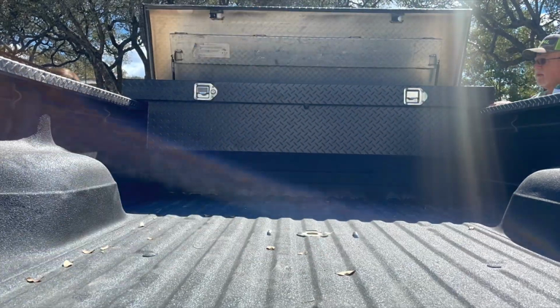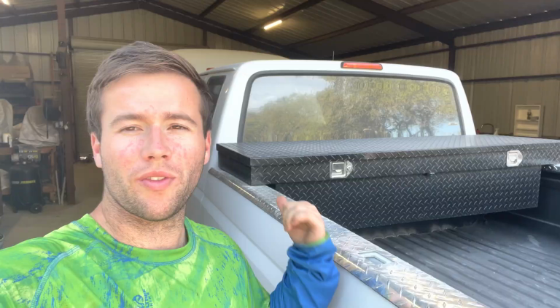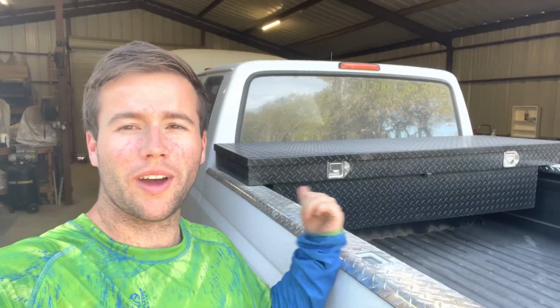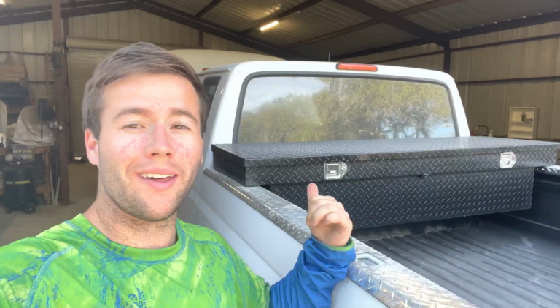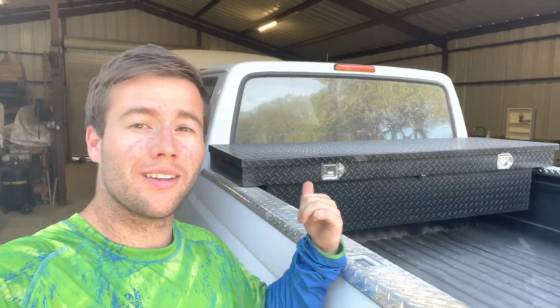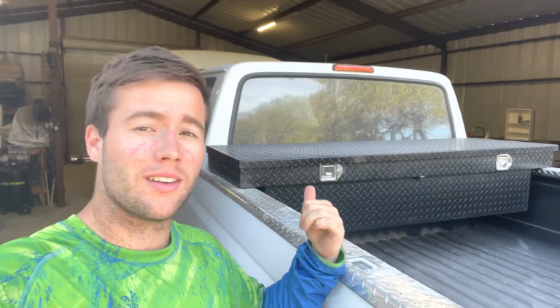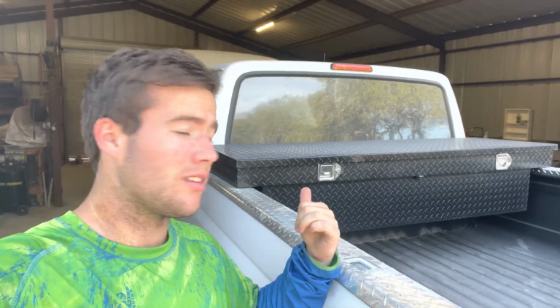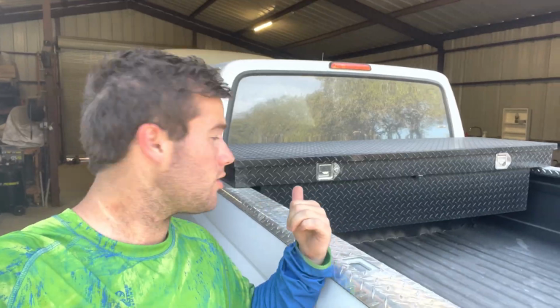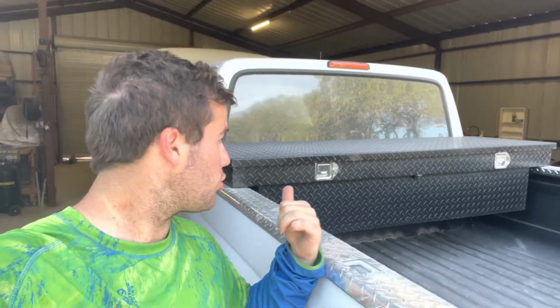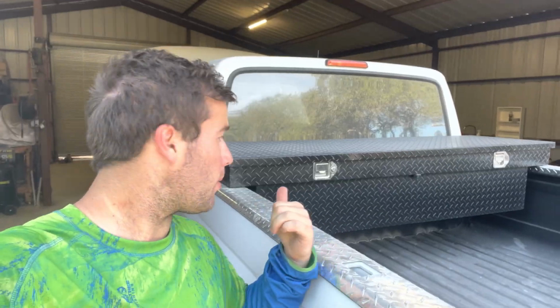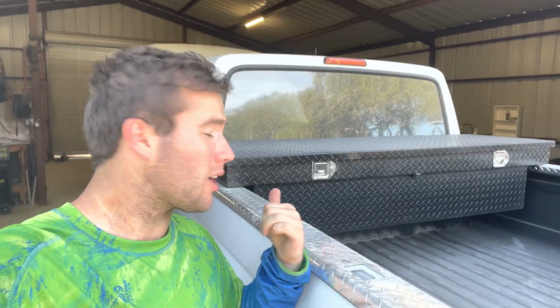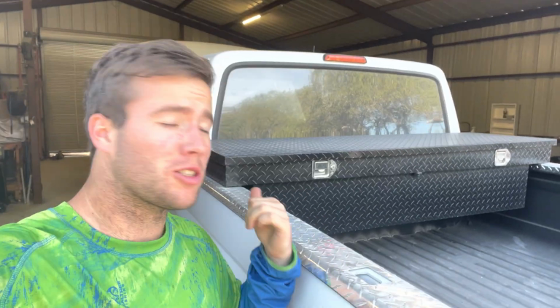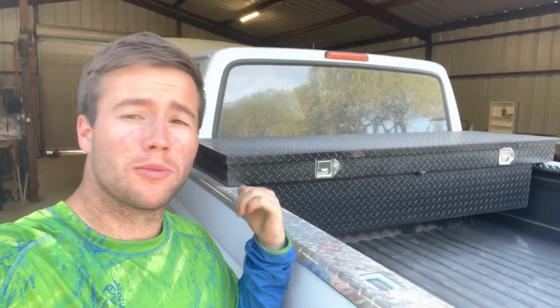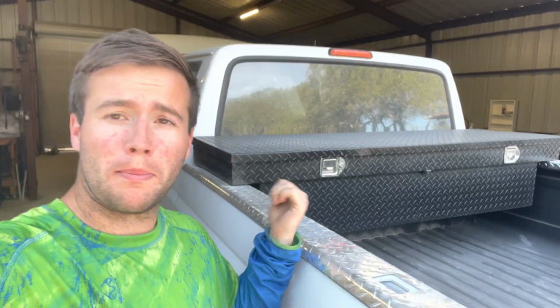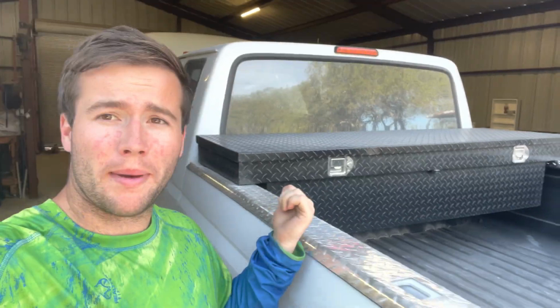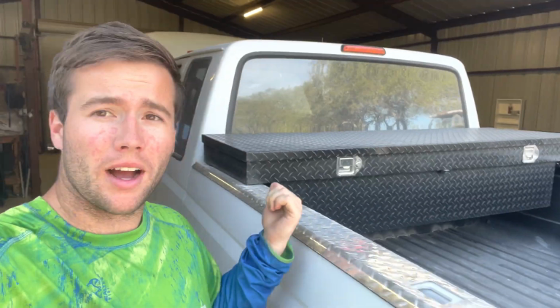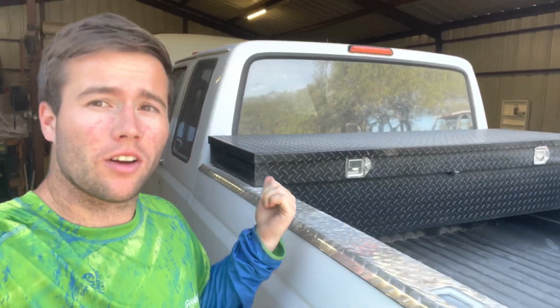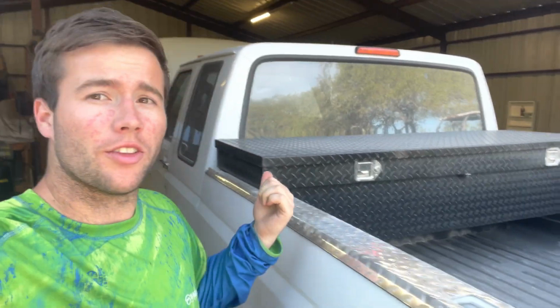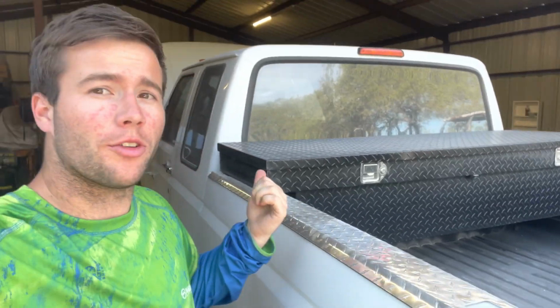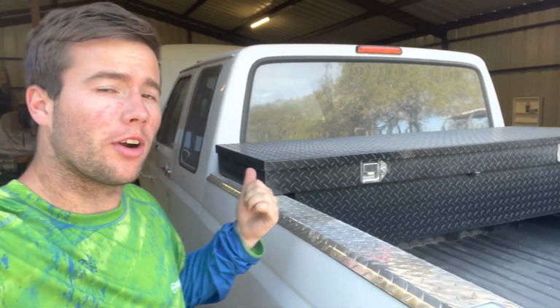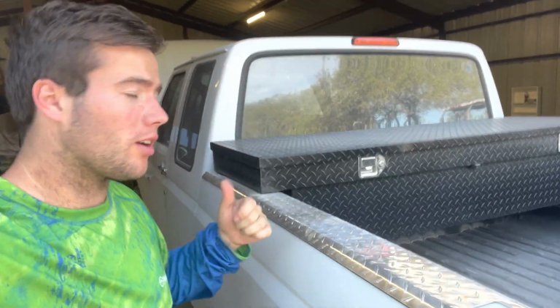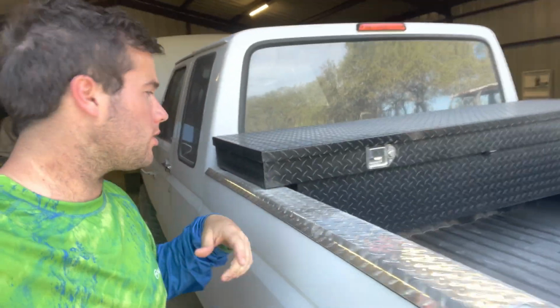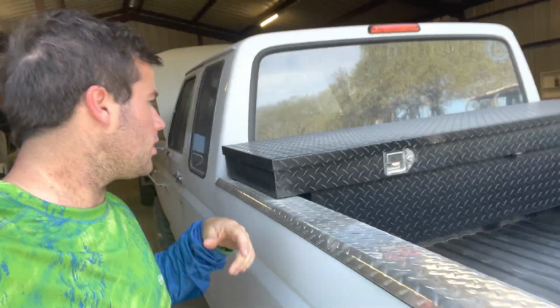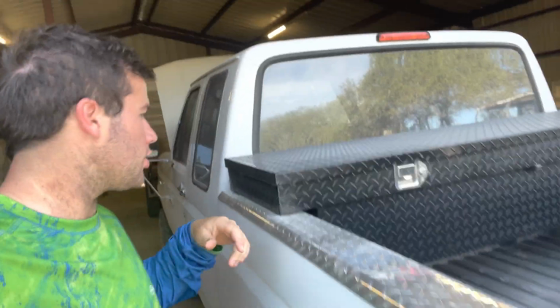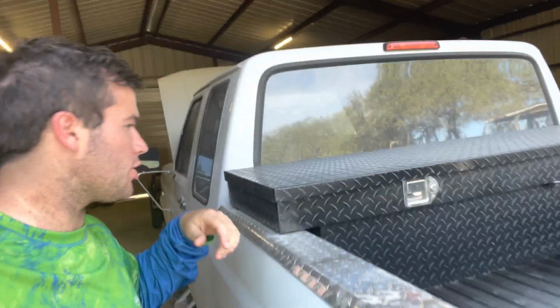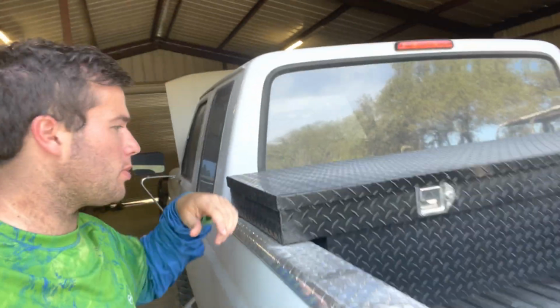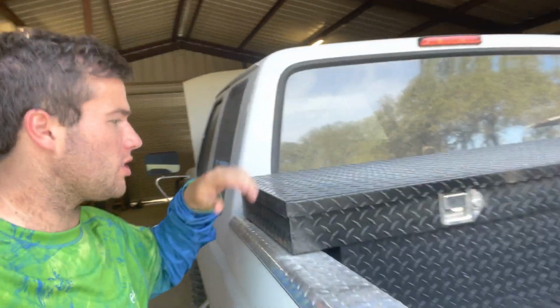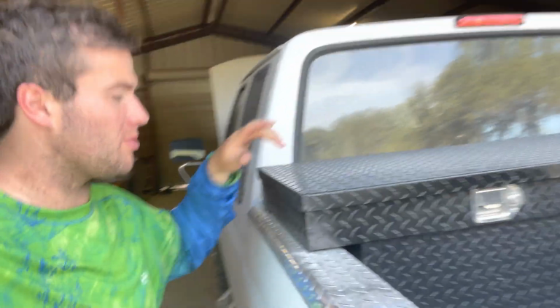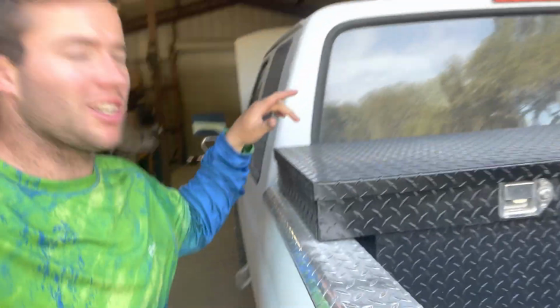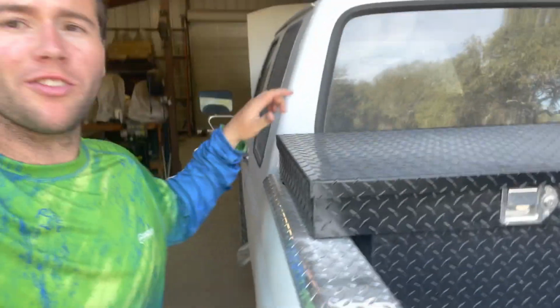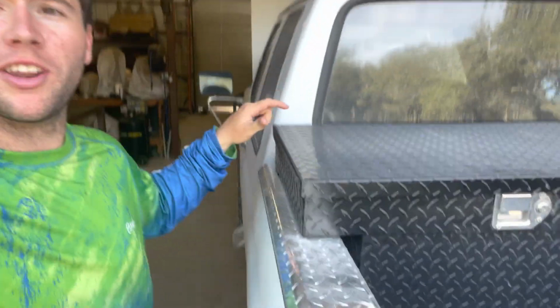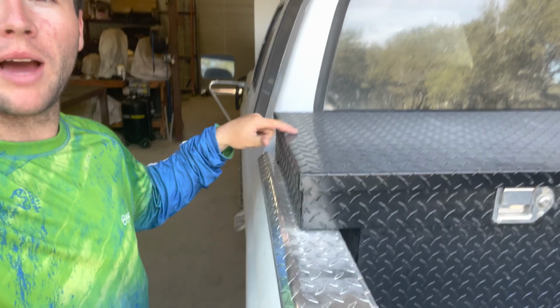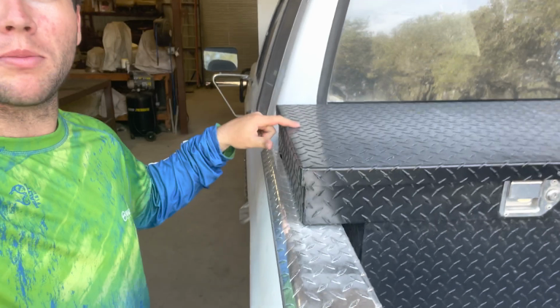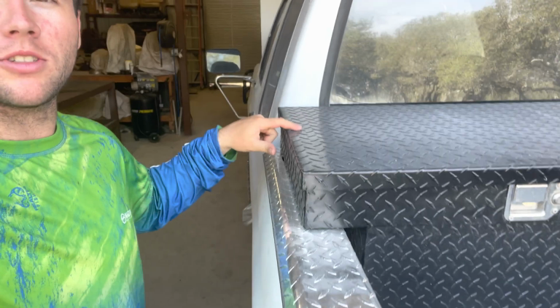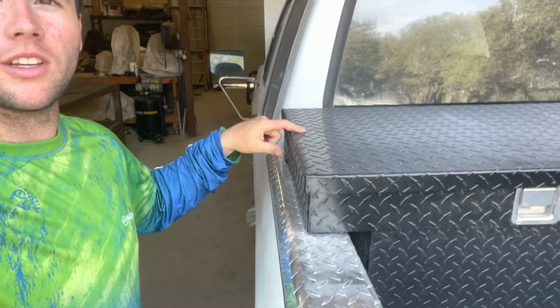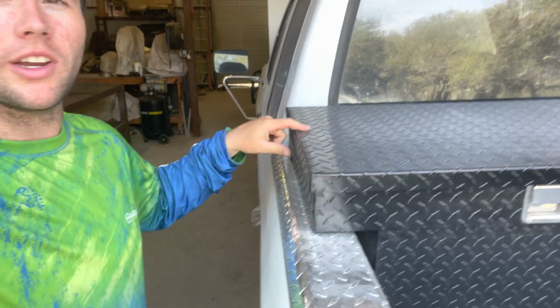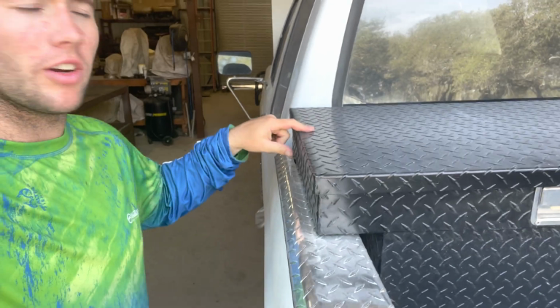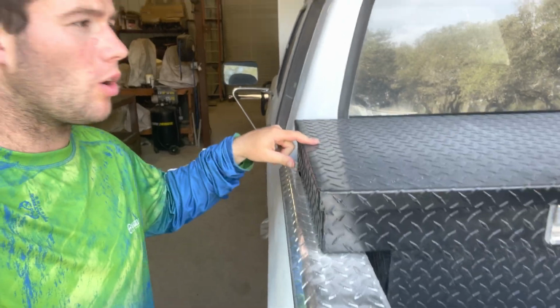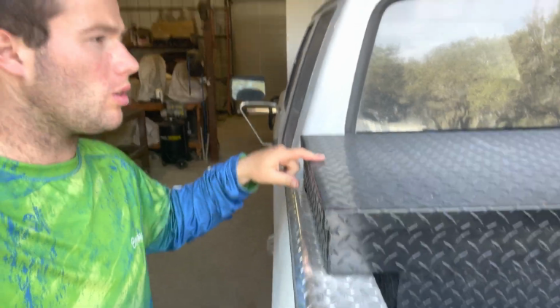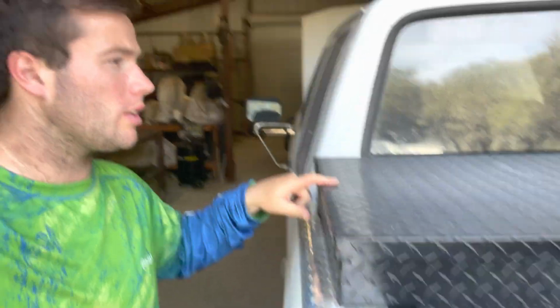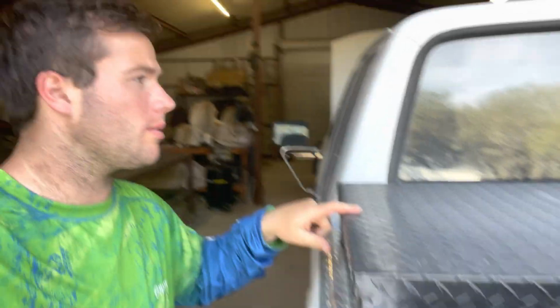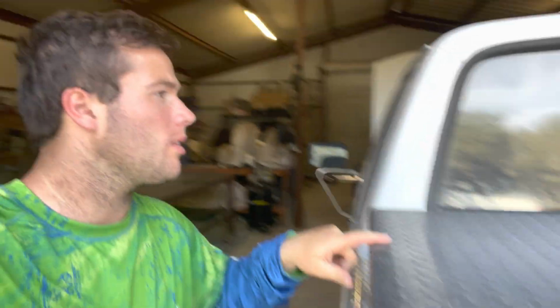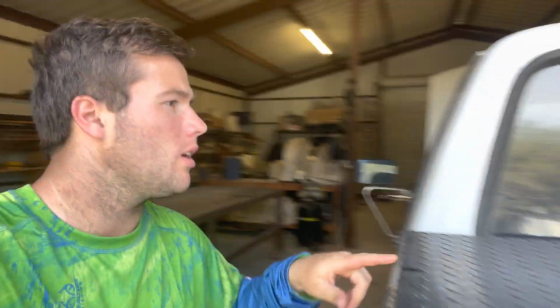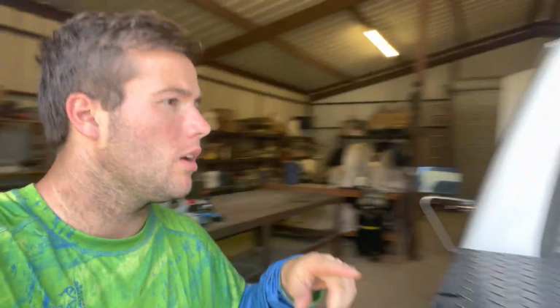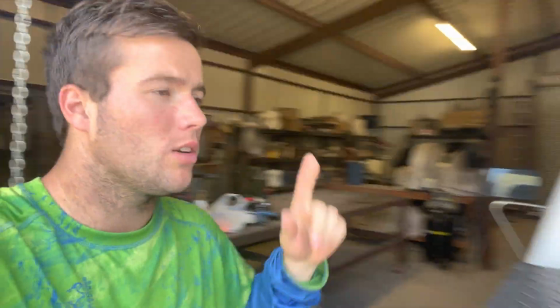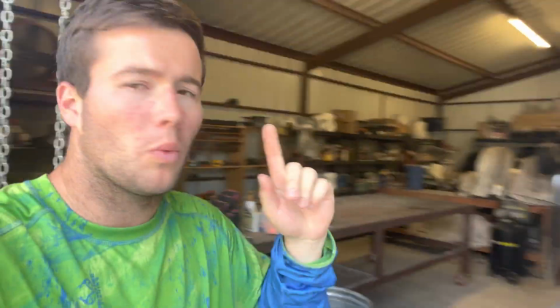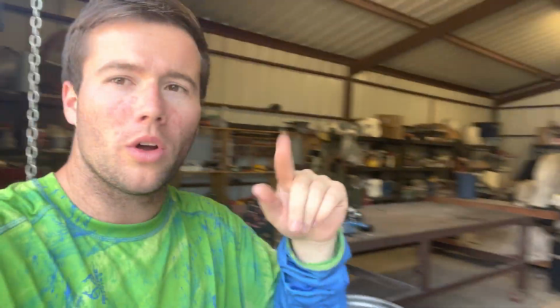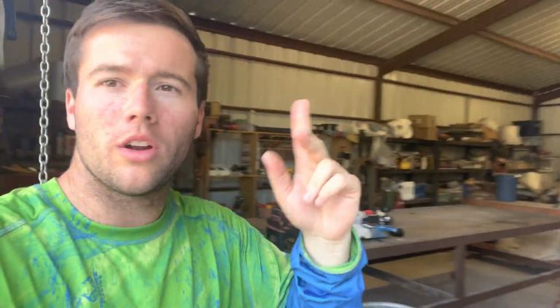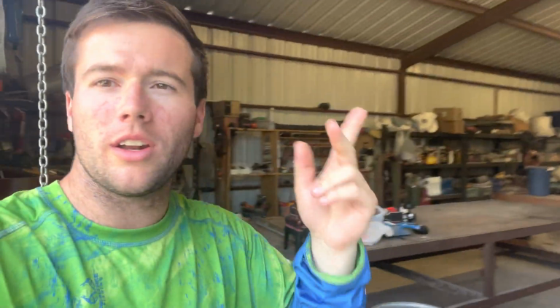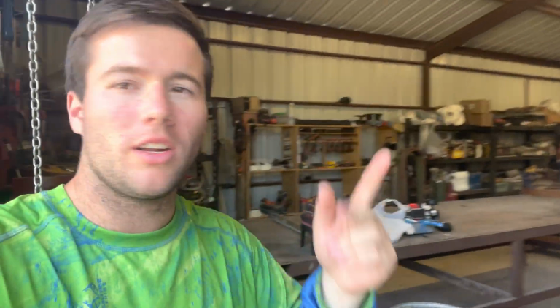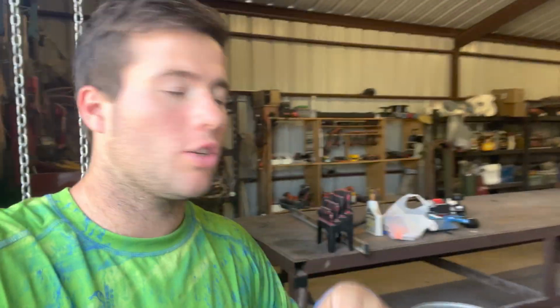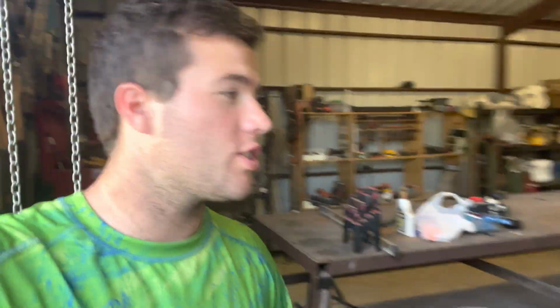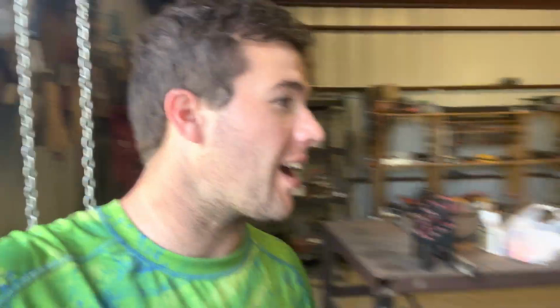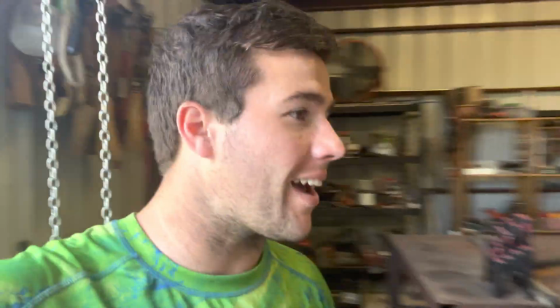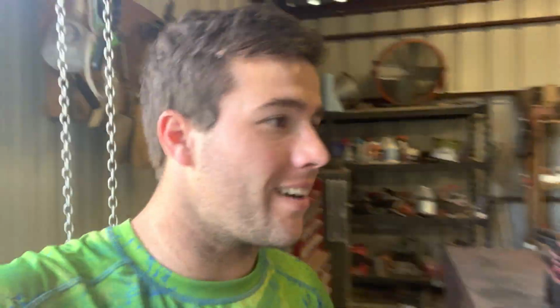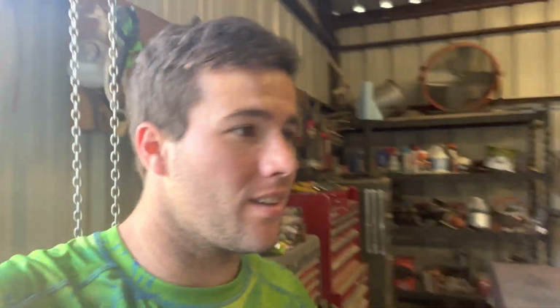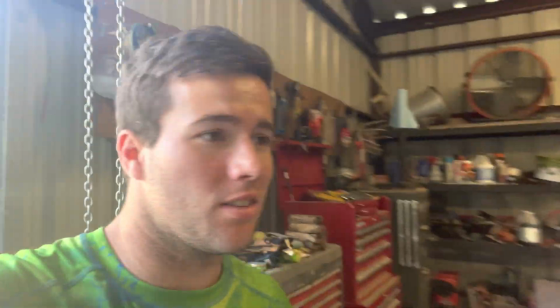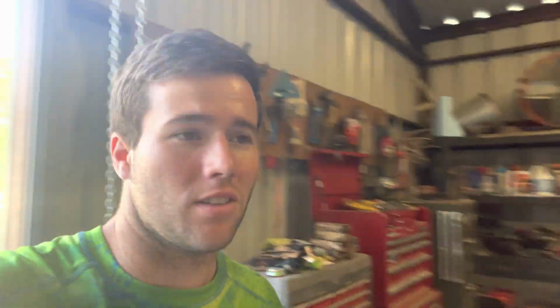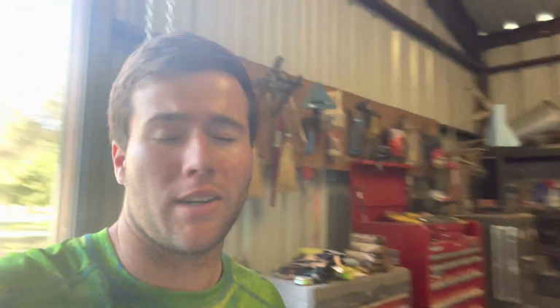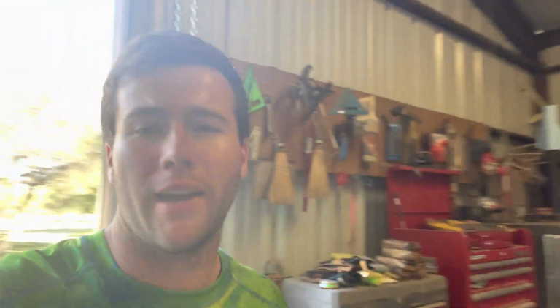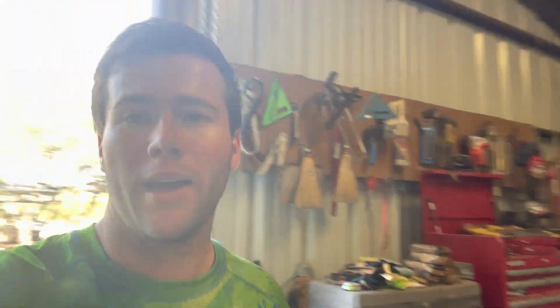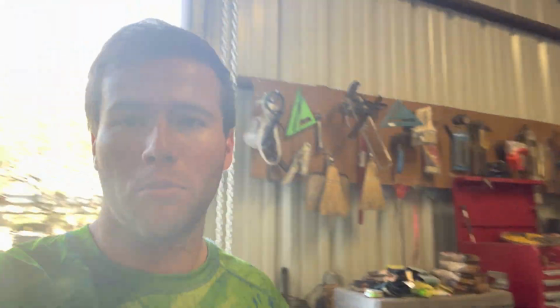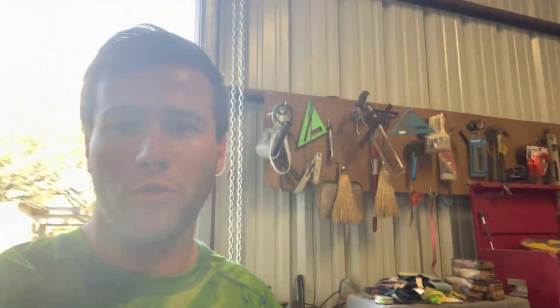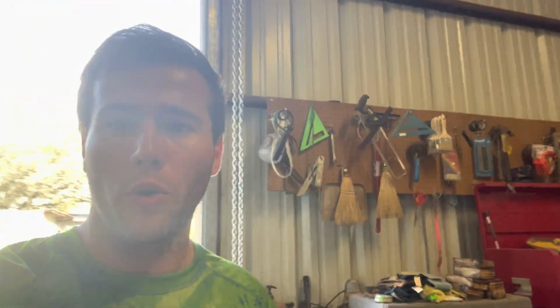Got the toolbox back on the truck. Just put some self-tappers in here to hold it — one on each side just like I had before.